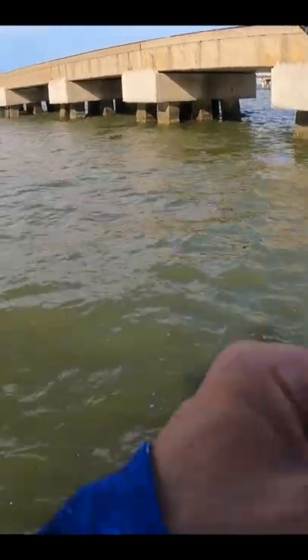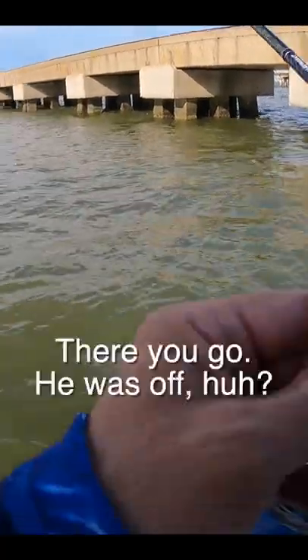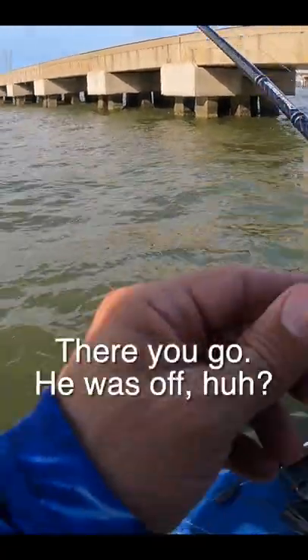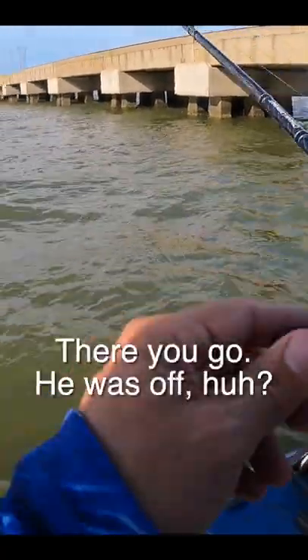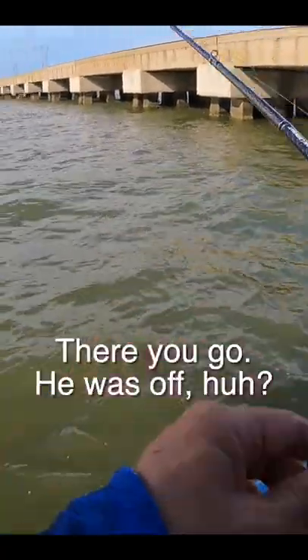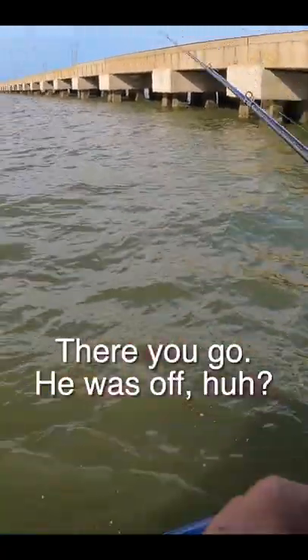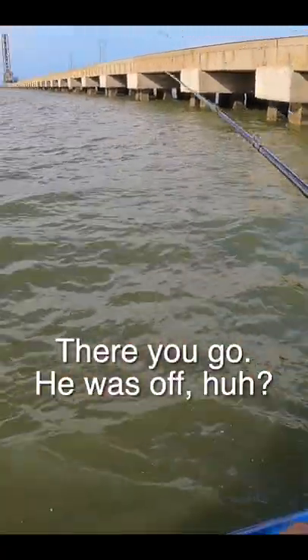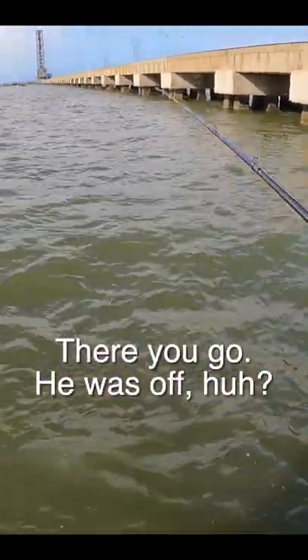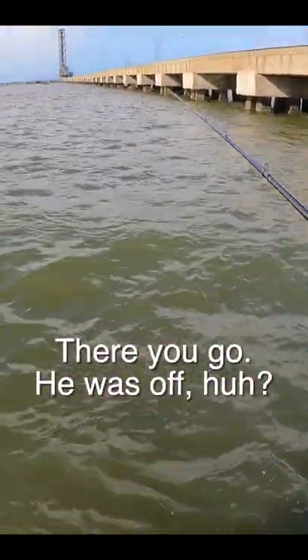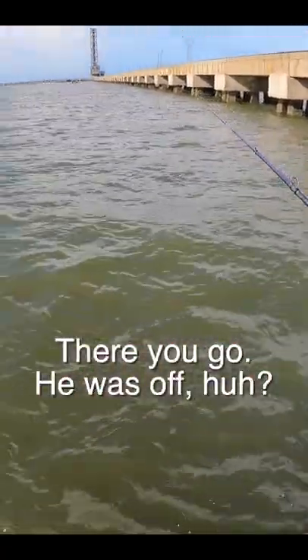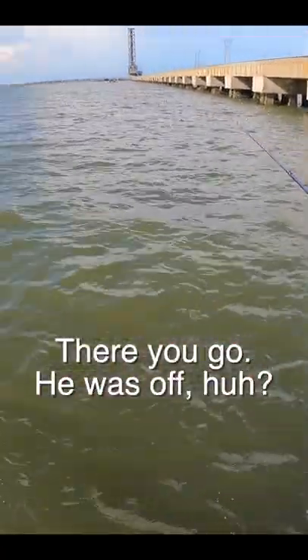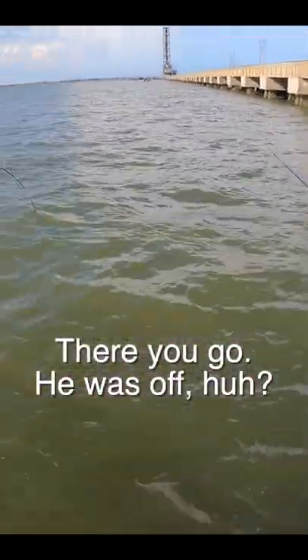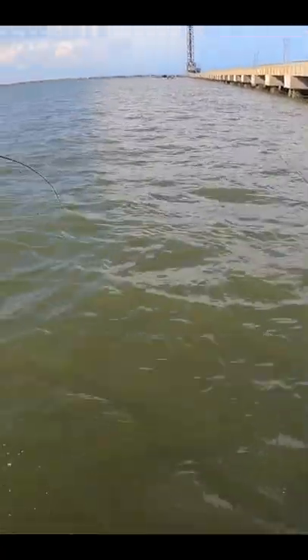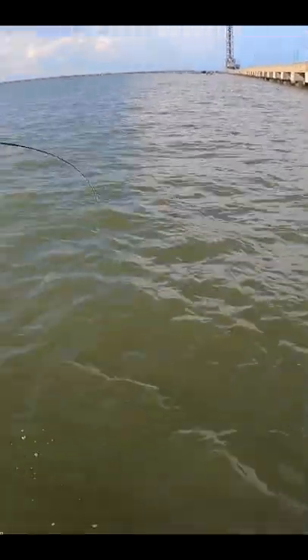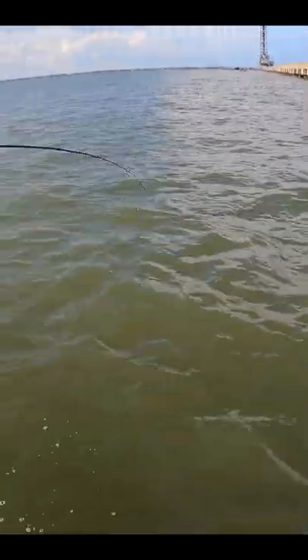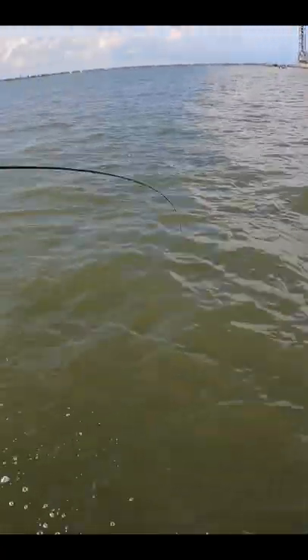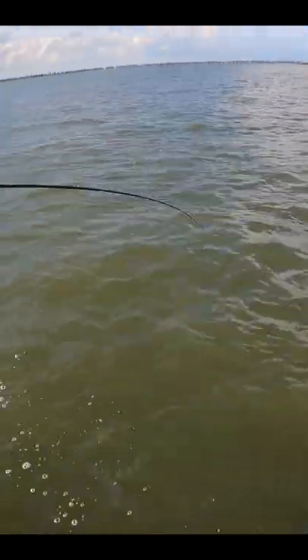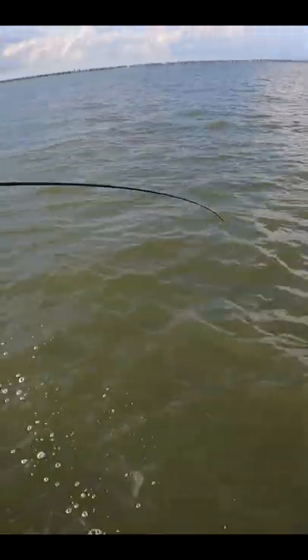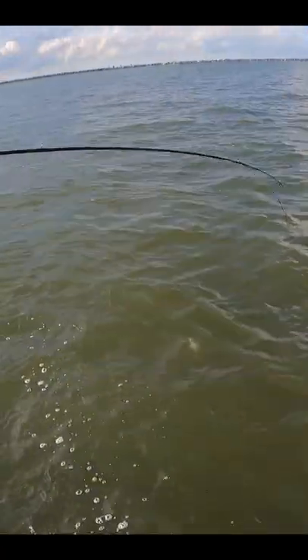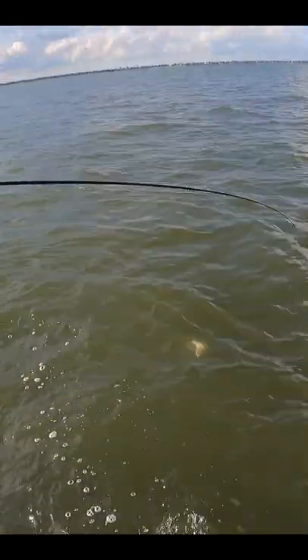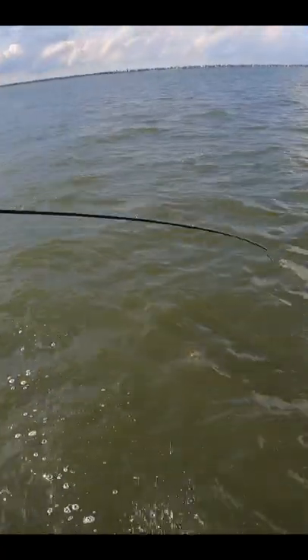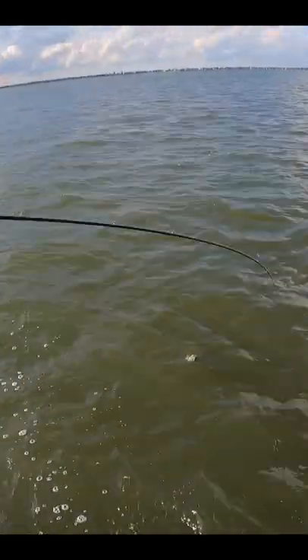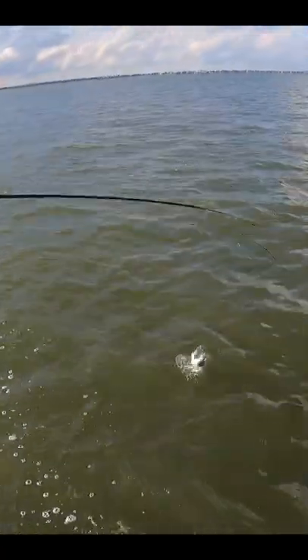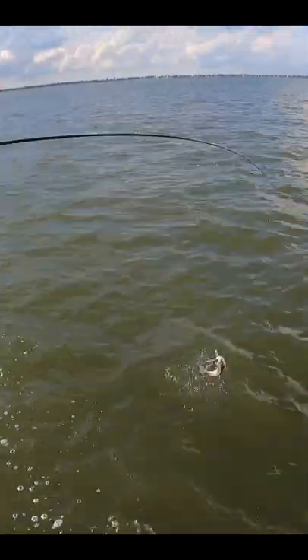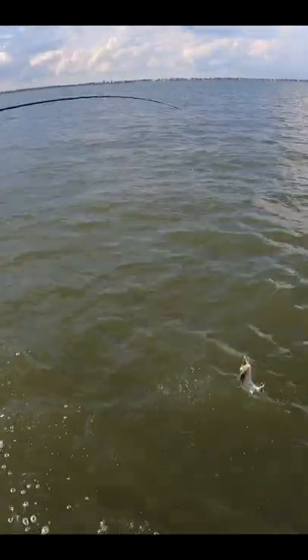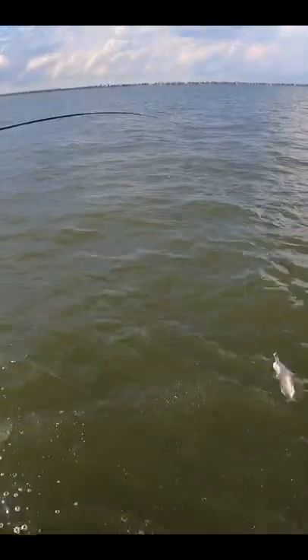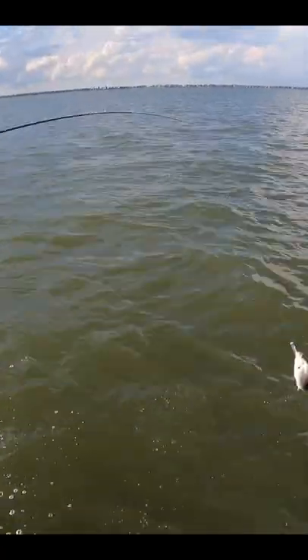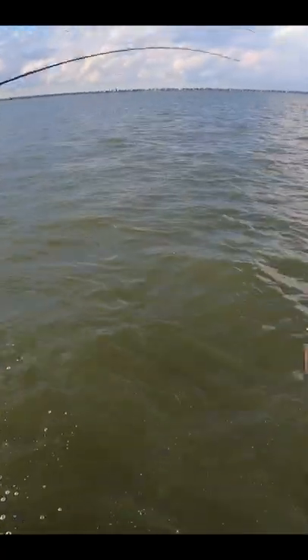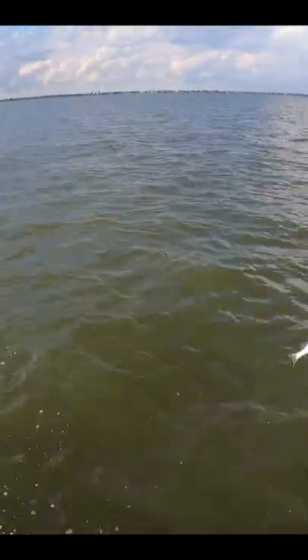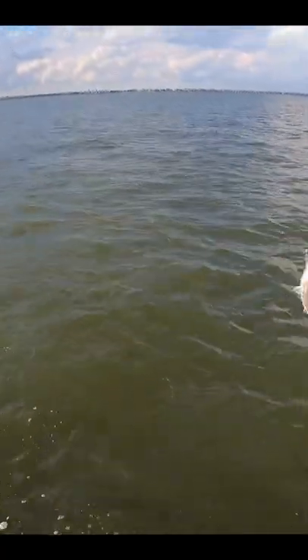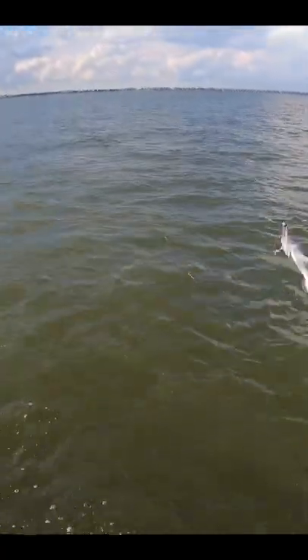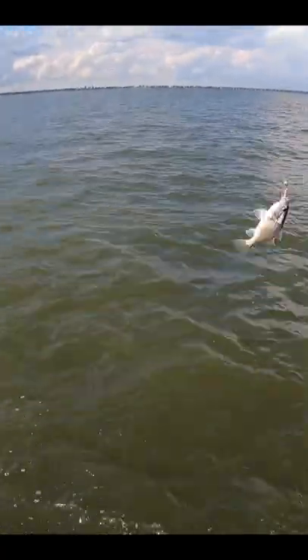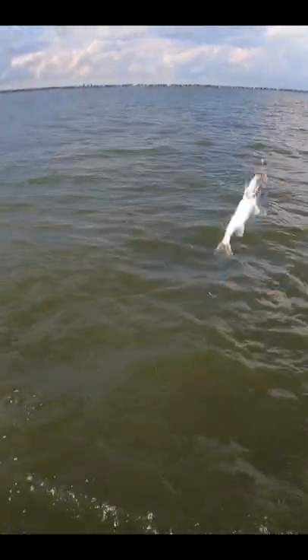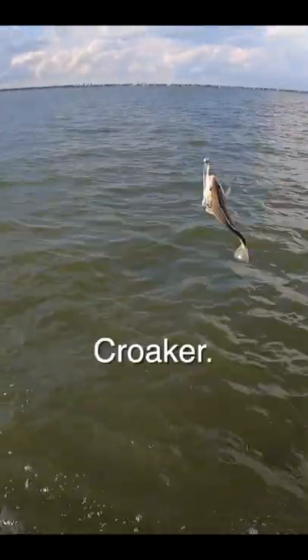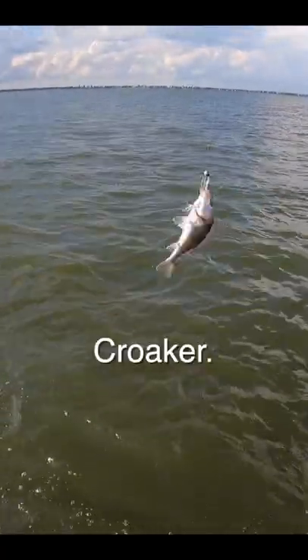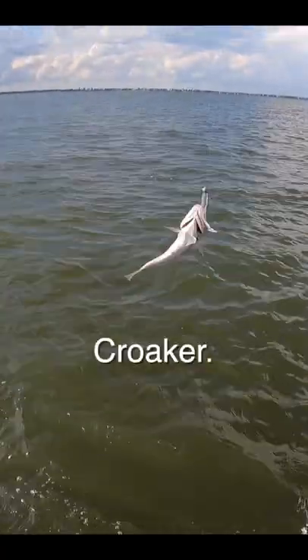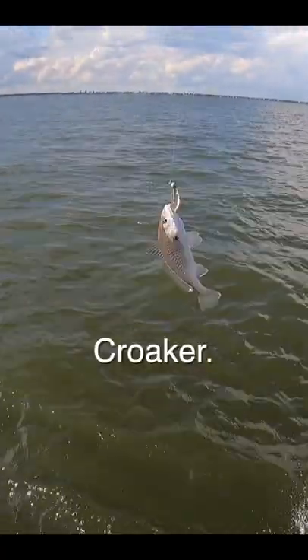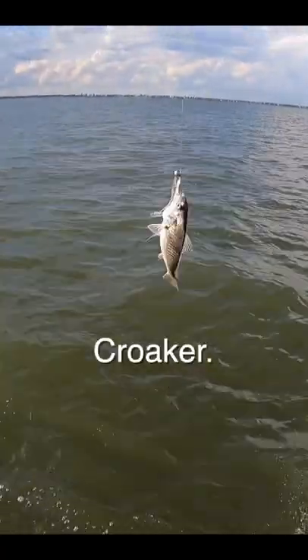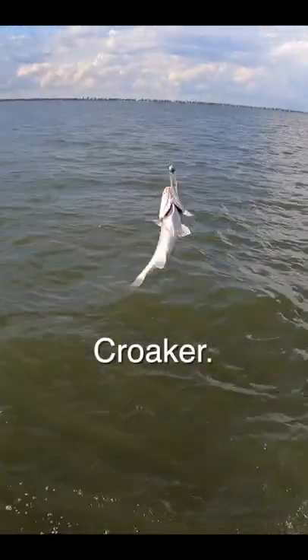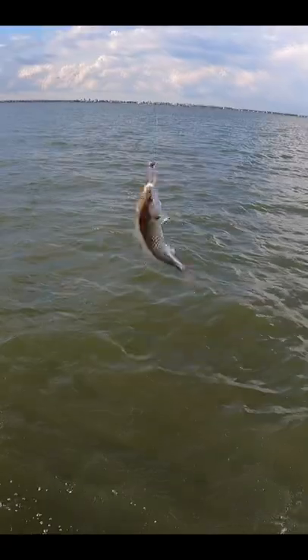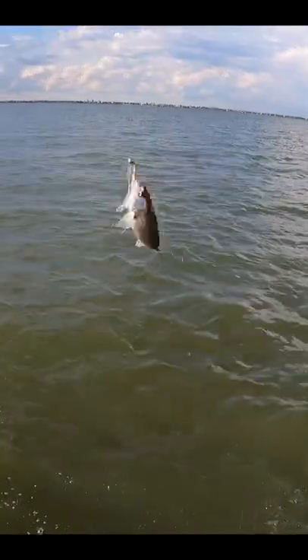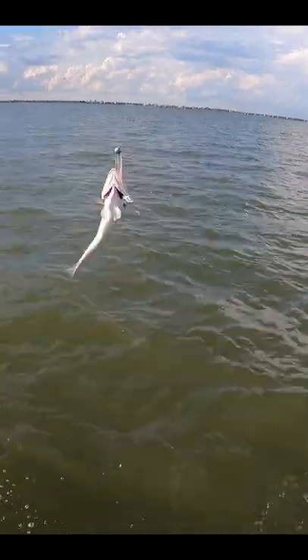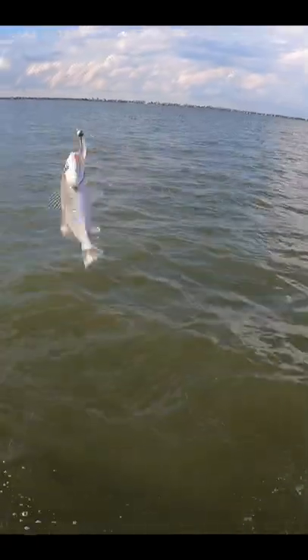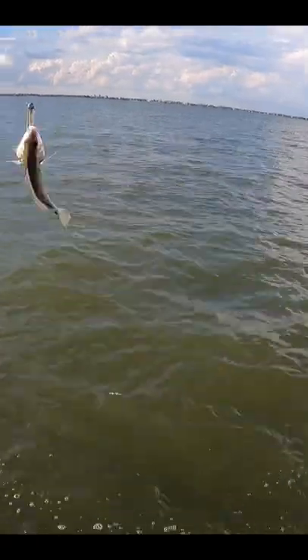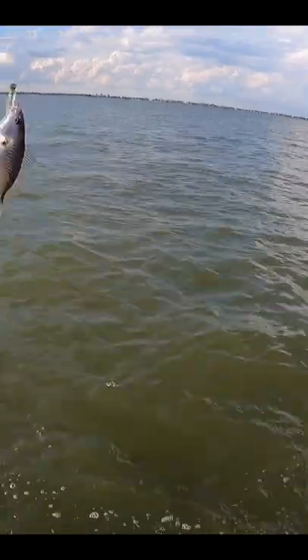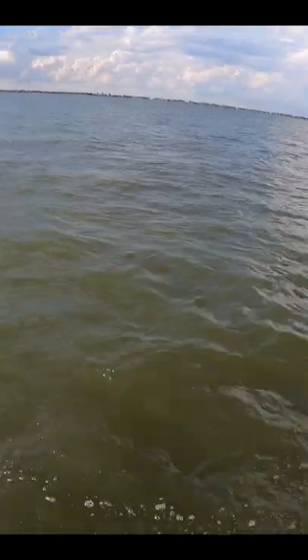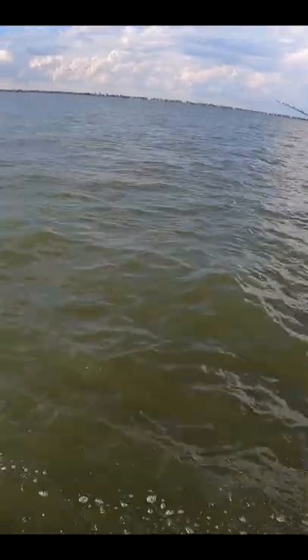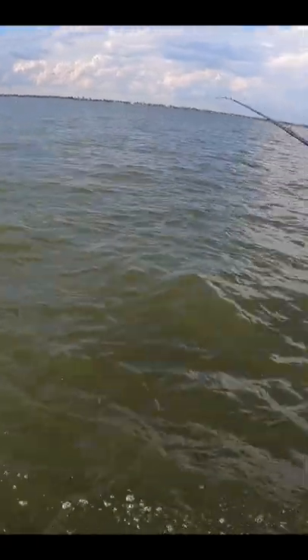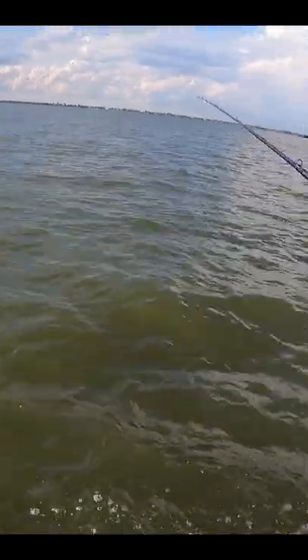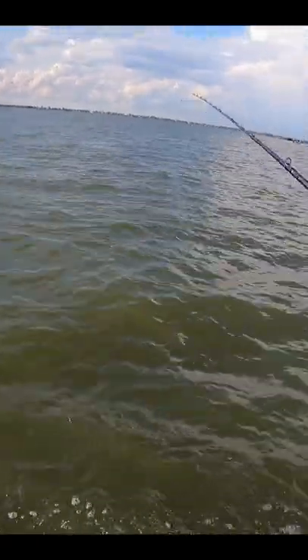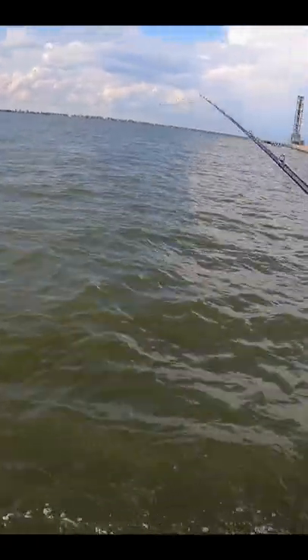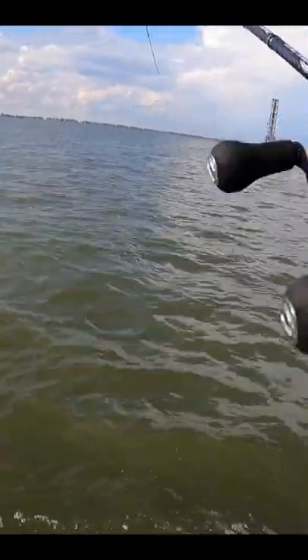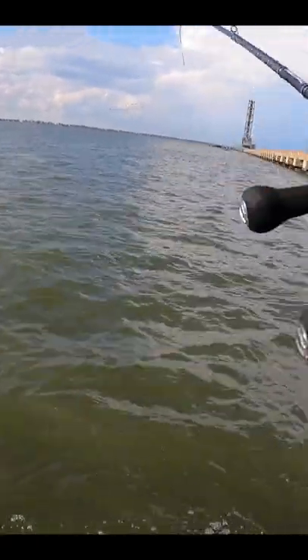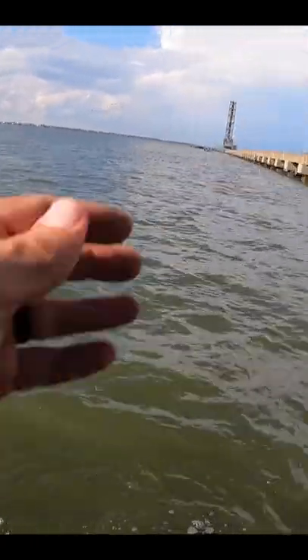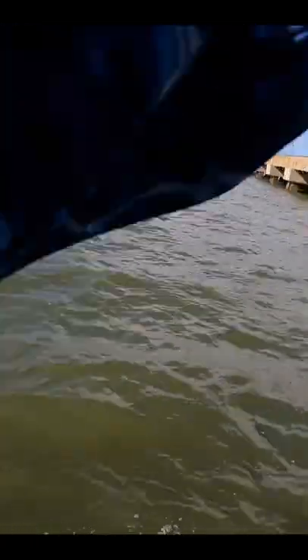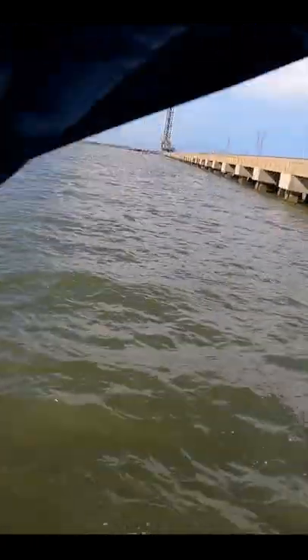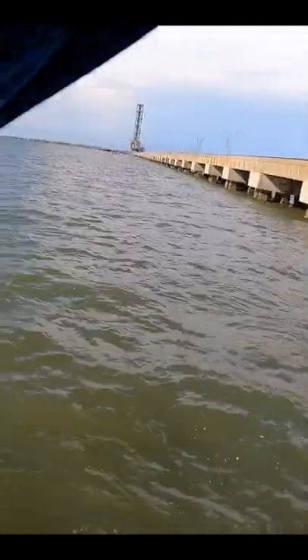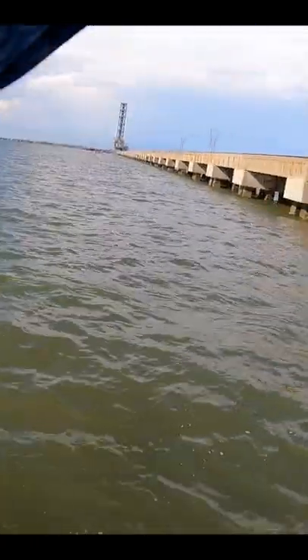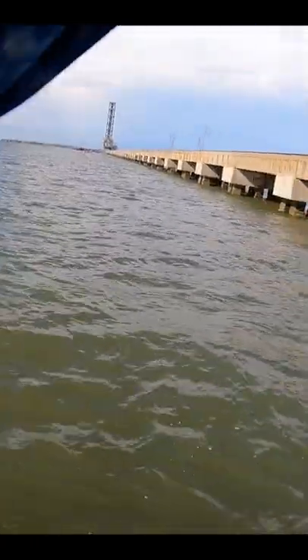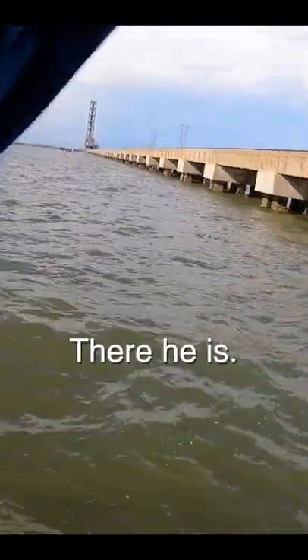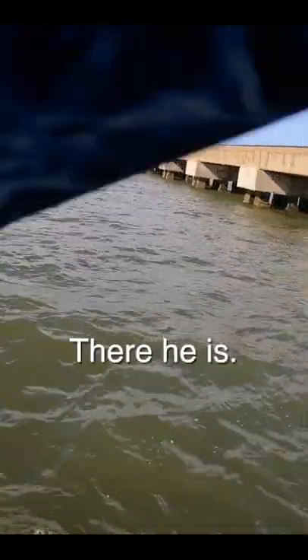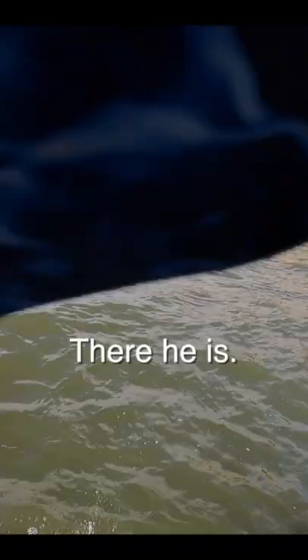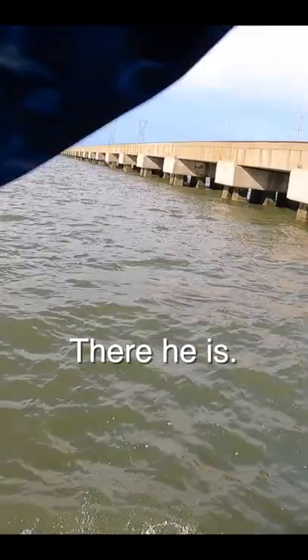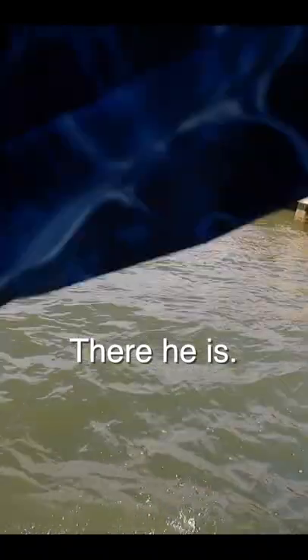There you go. He was off, huh? Yeah, he was off. Come on. Croker! Come on, guy. There he is.